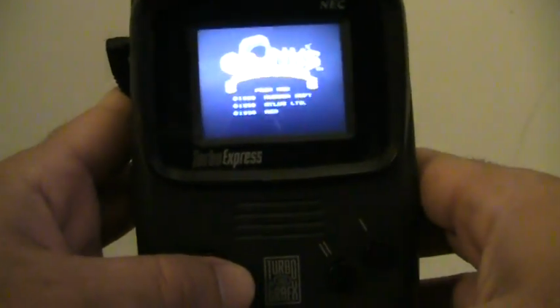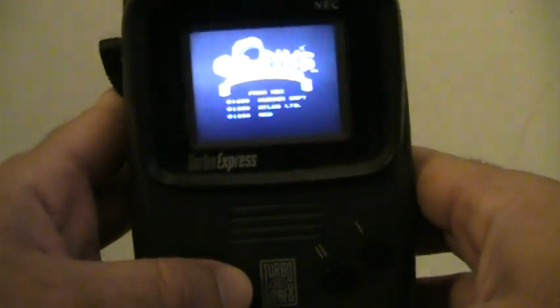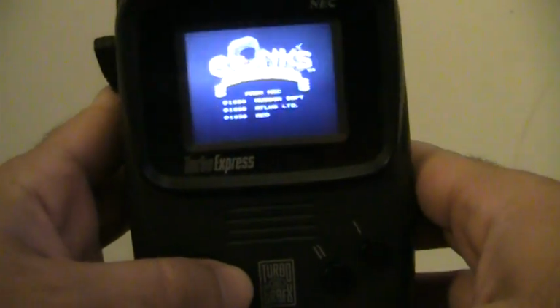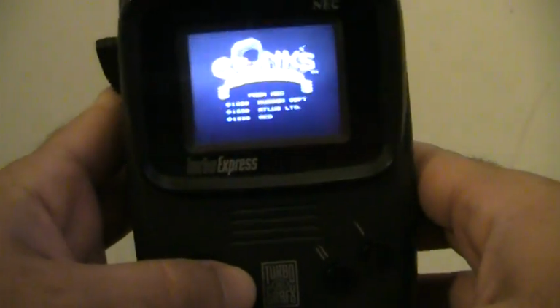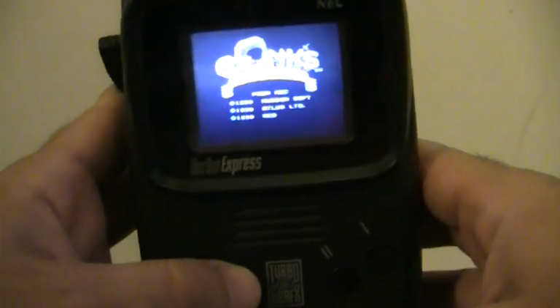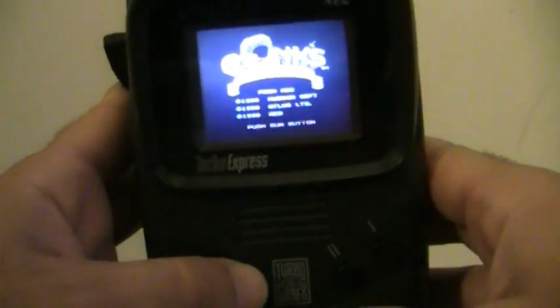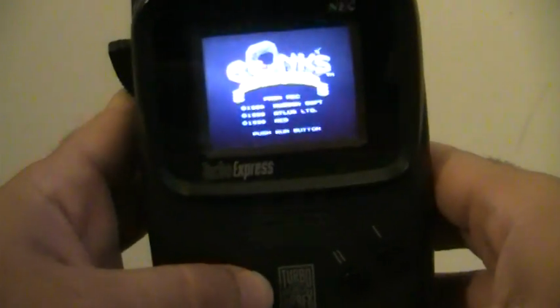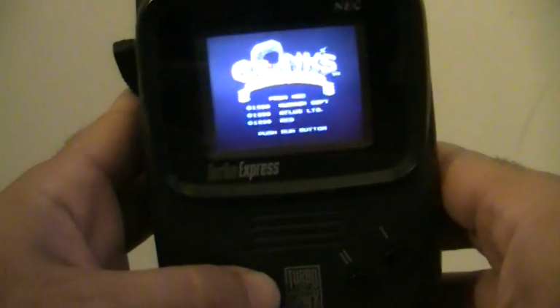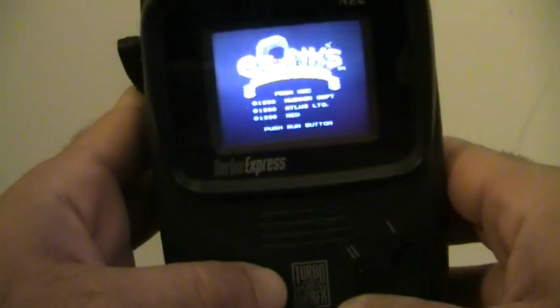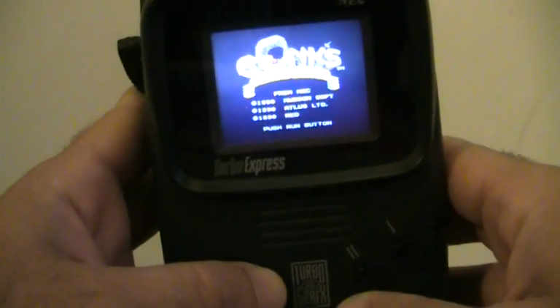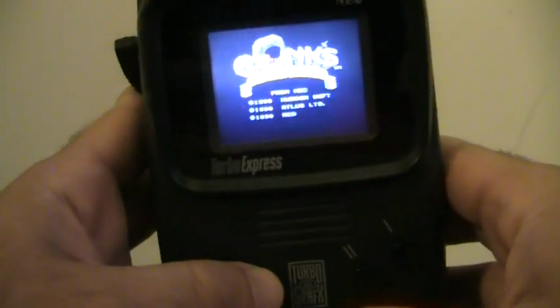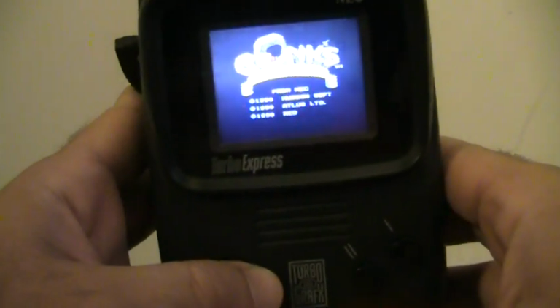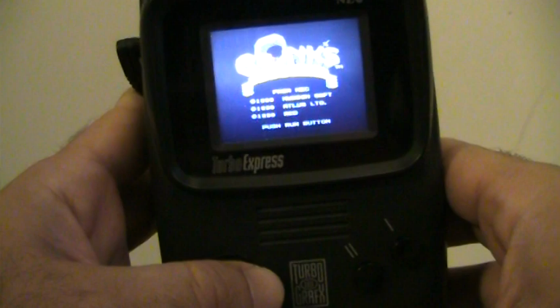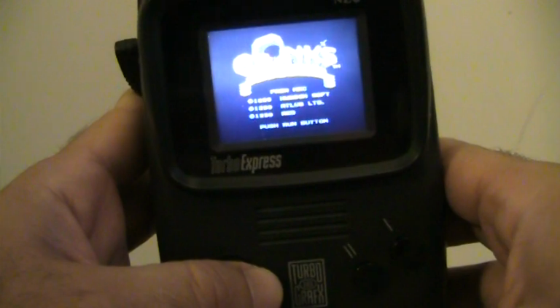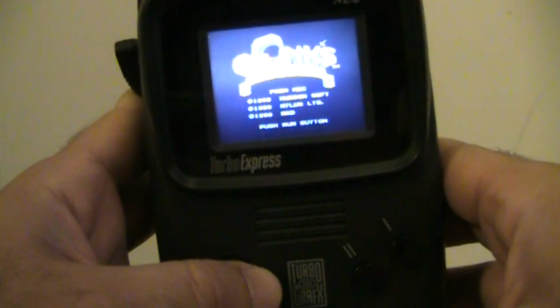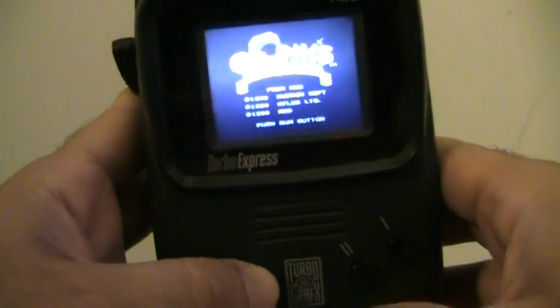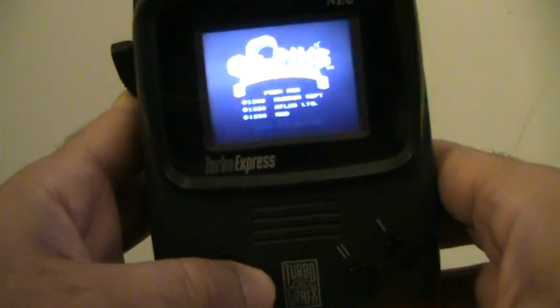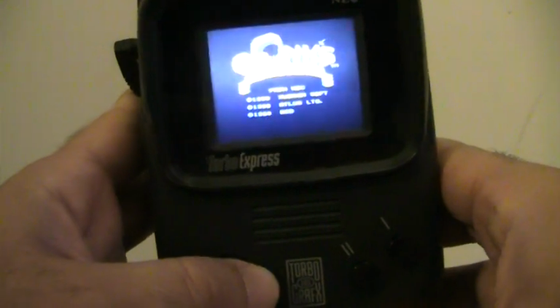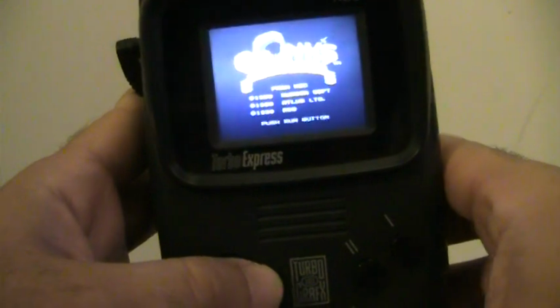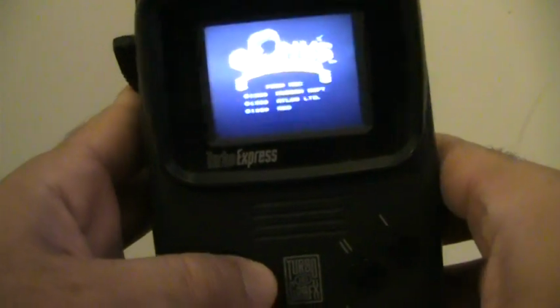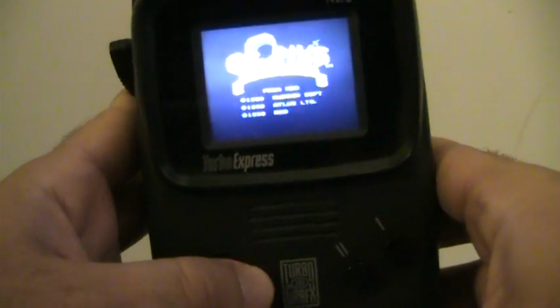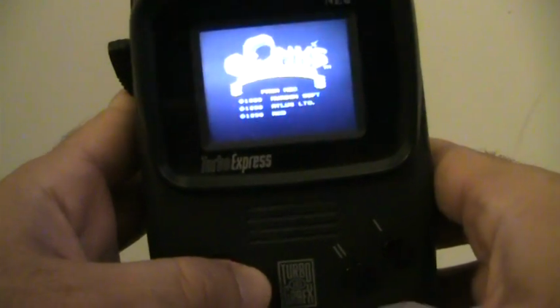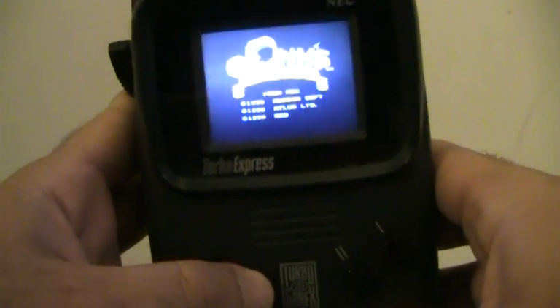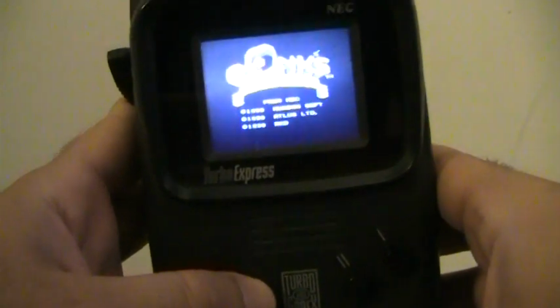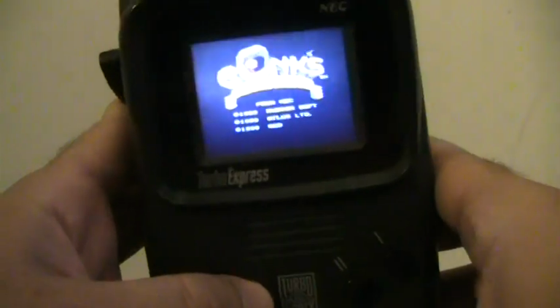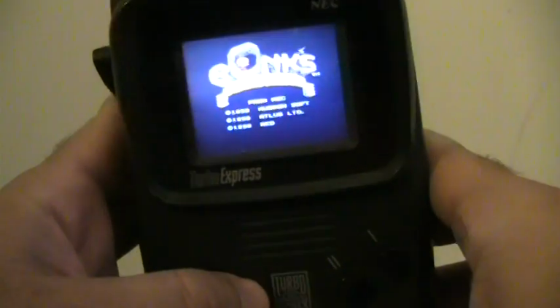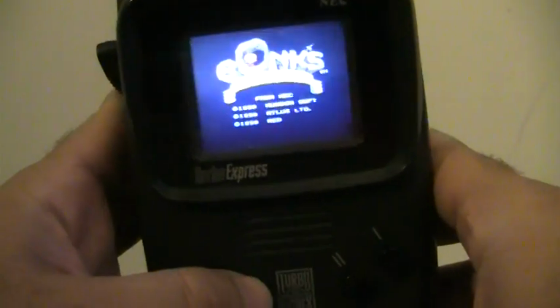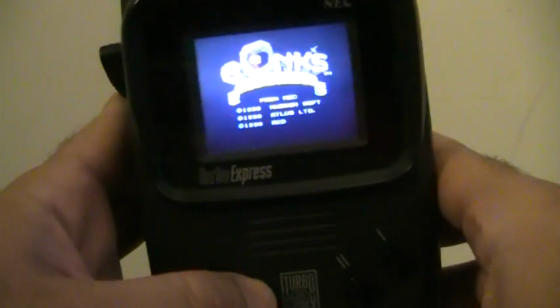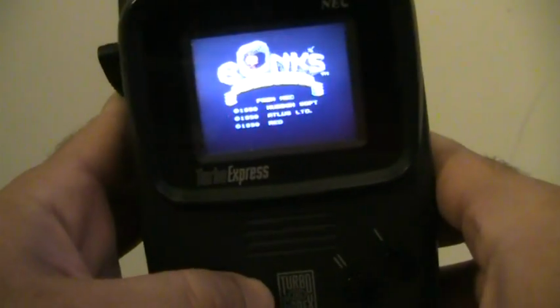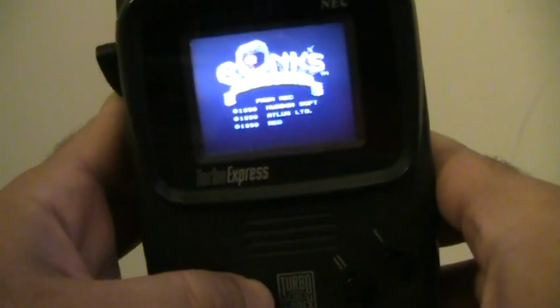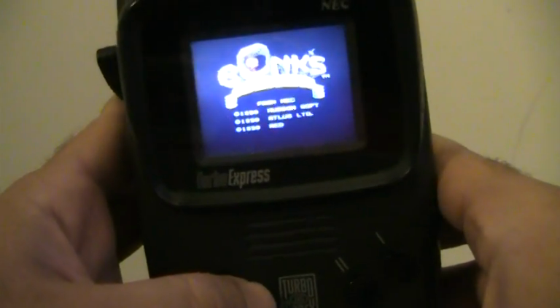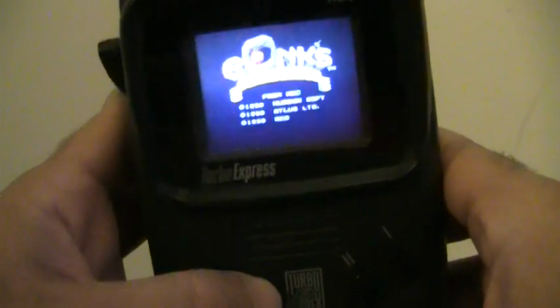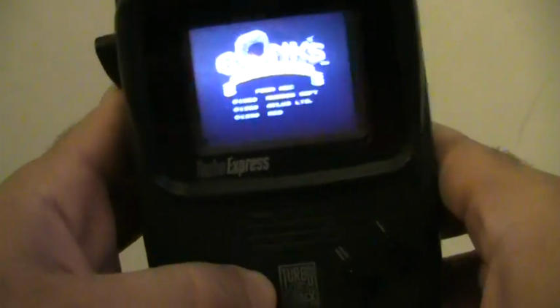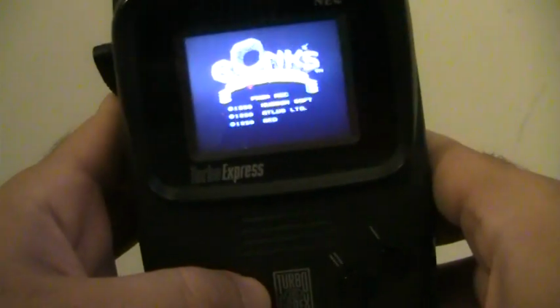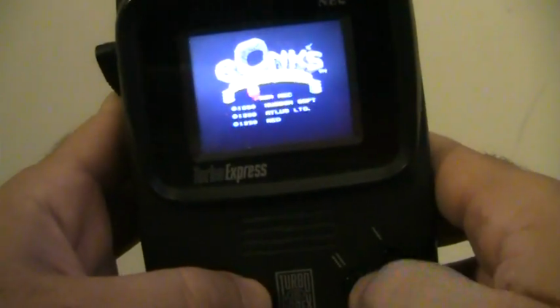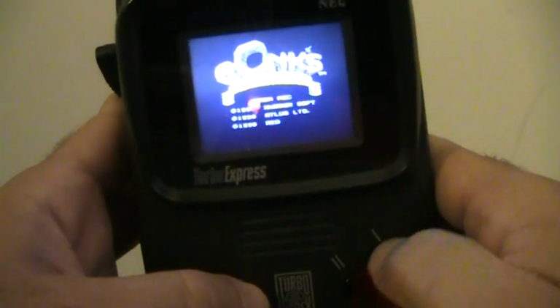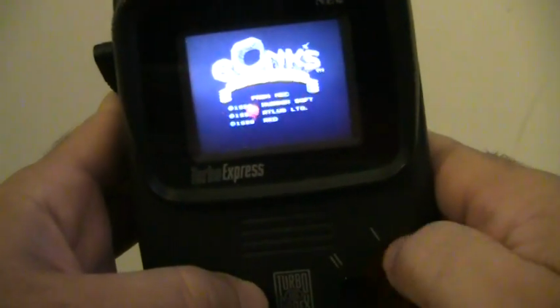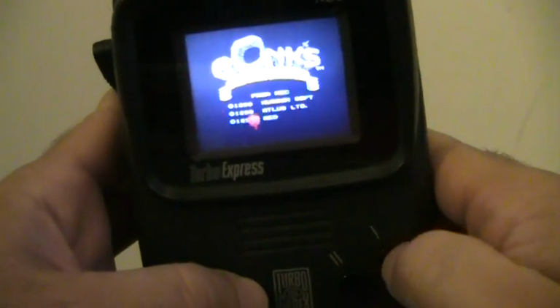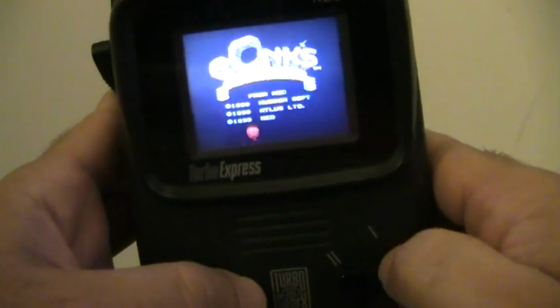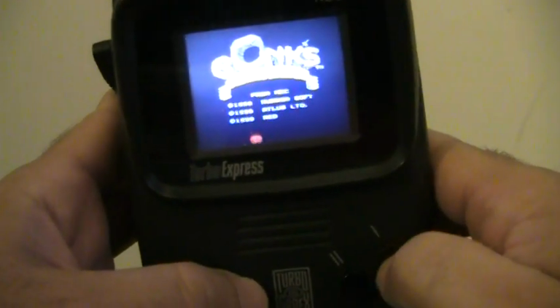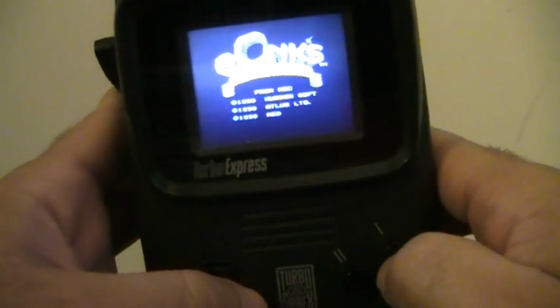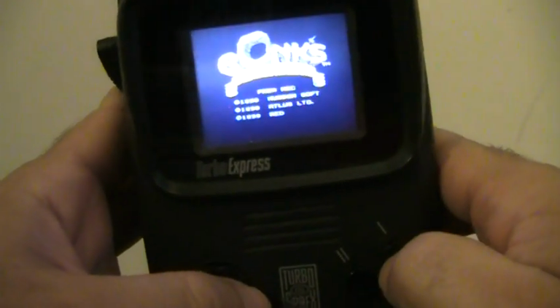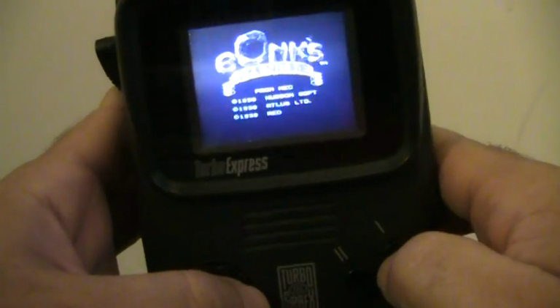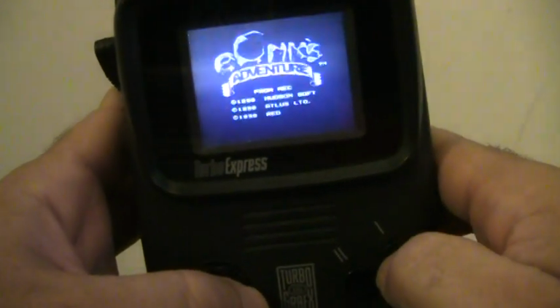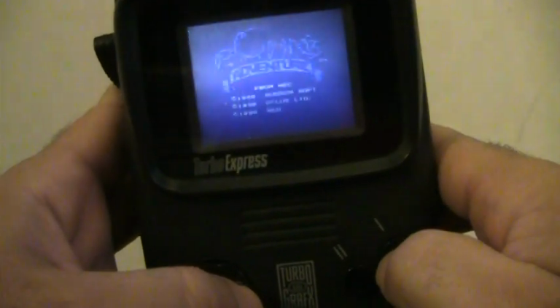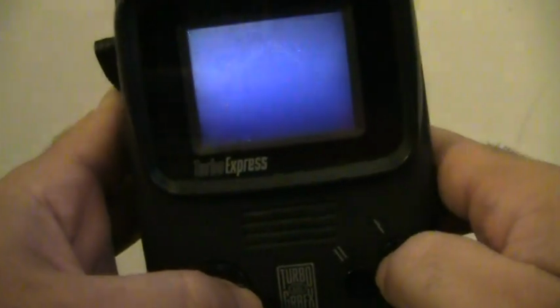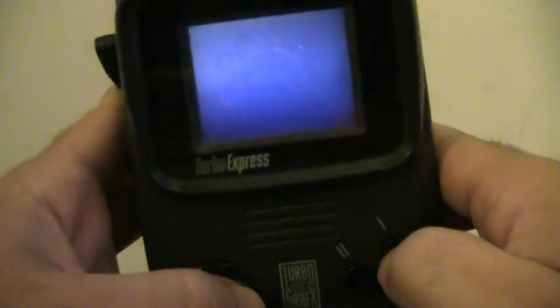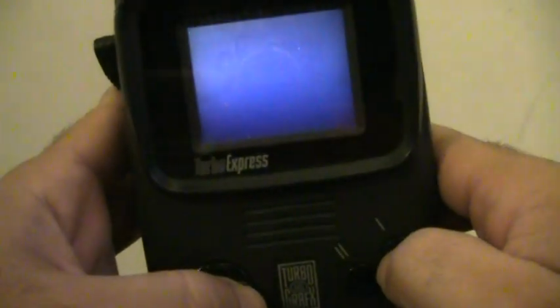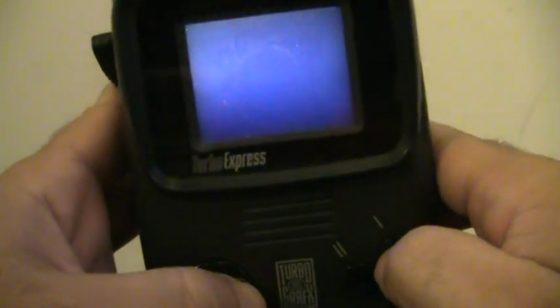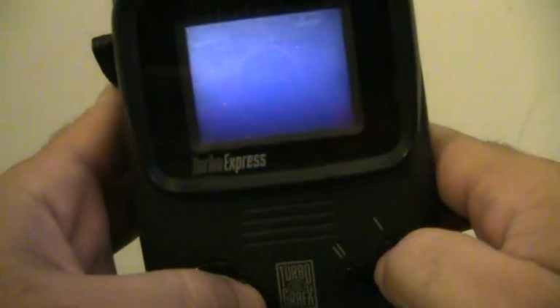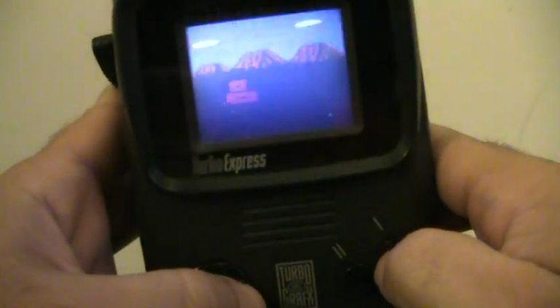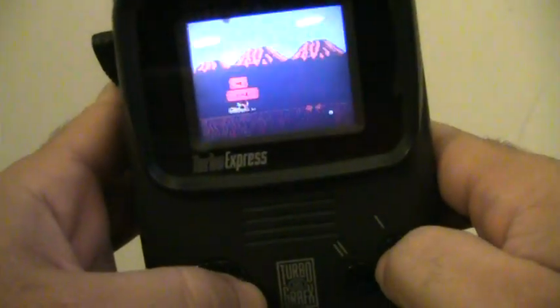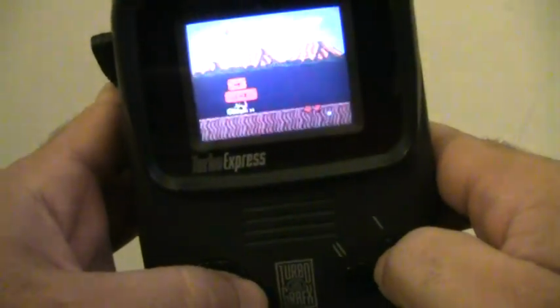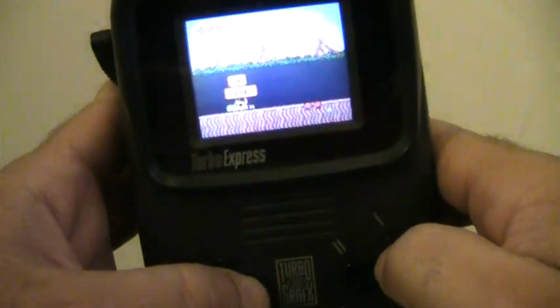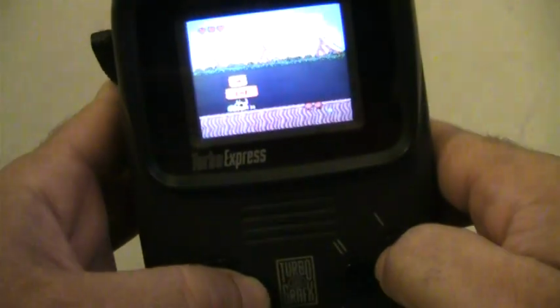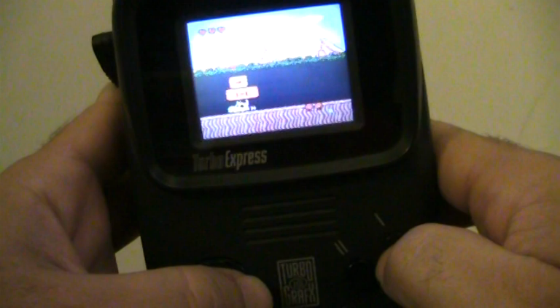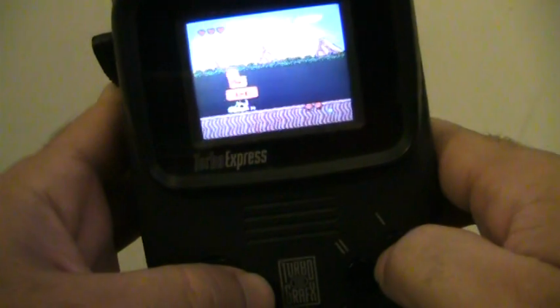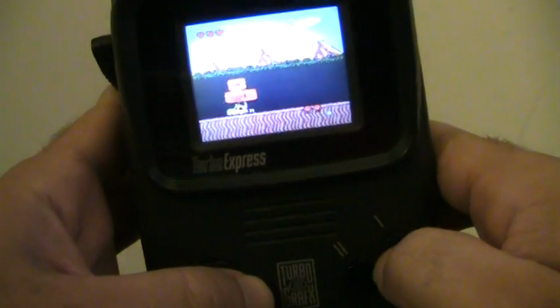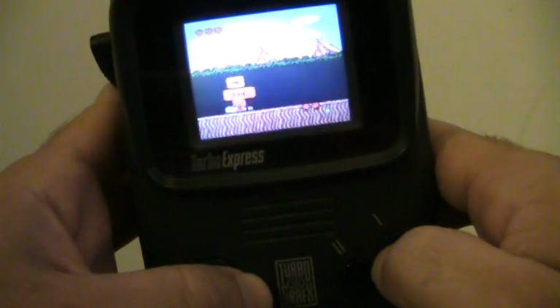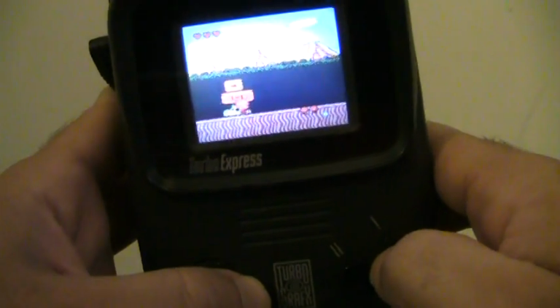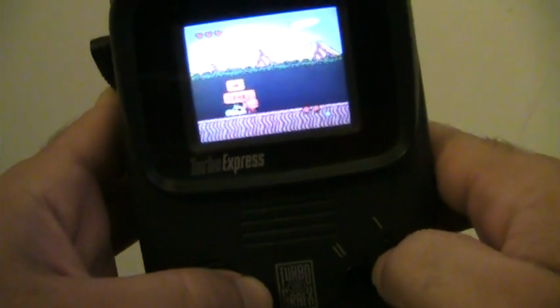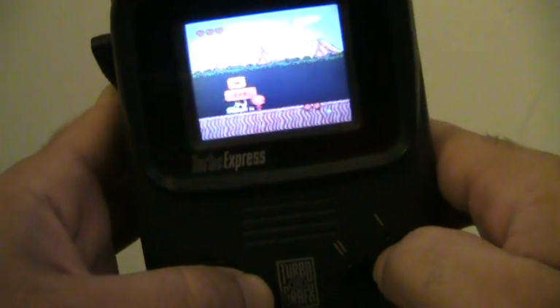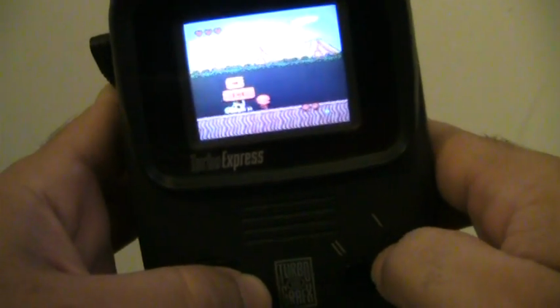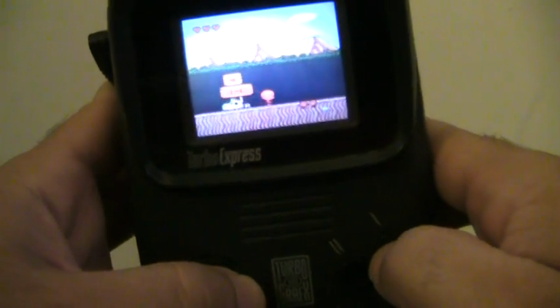Let's play some Bonk — let's power it up. If you haven't played this game I recommend it. Bonk was kind of the face of NEC for a while, kind of like Sonic is for Sega or Mario was for Nintendo.